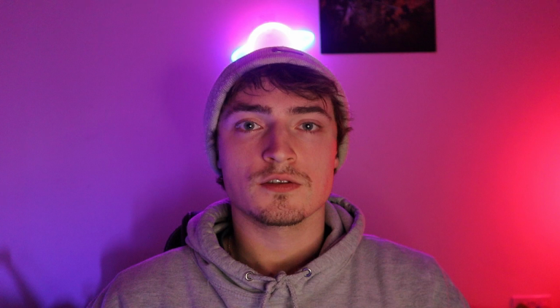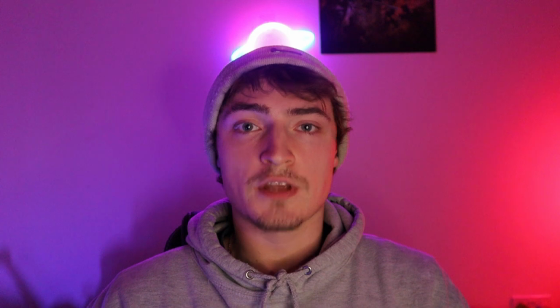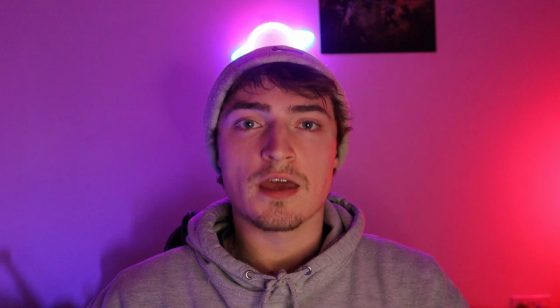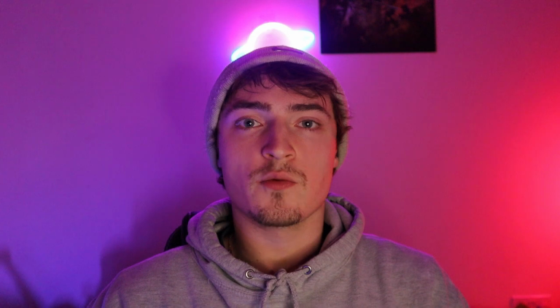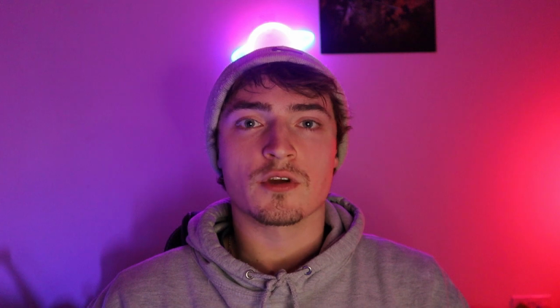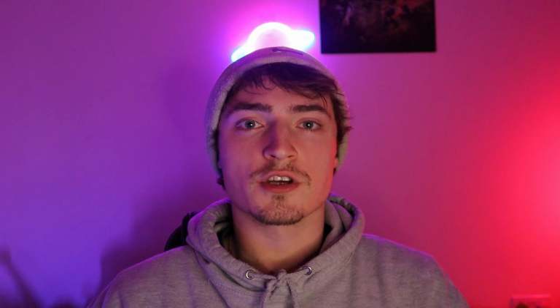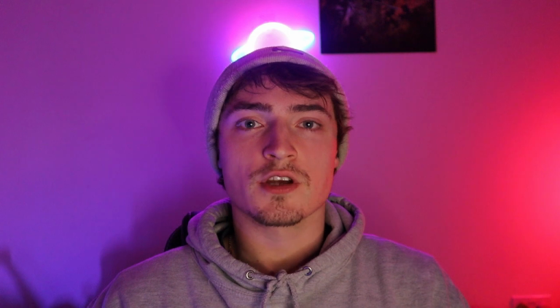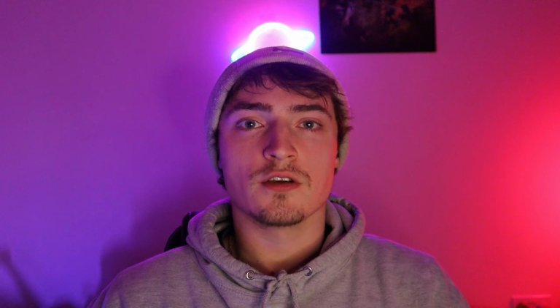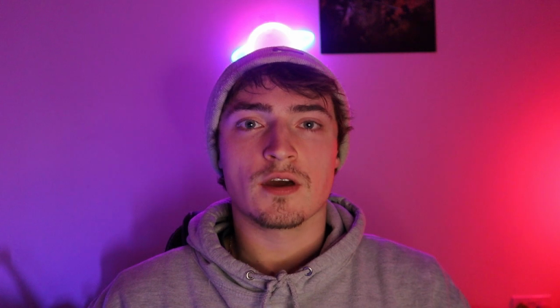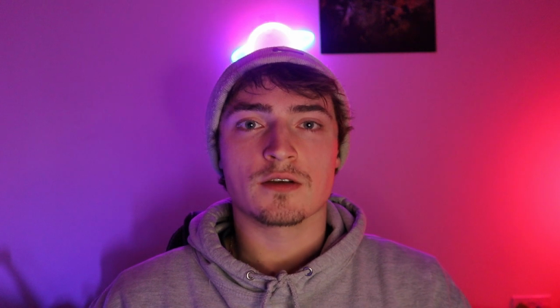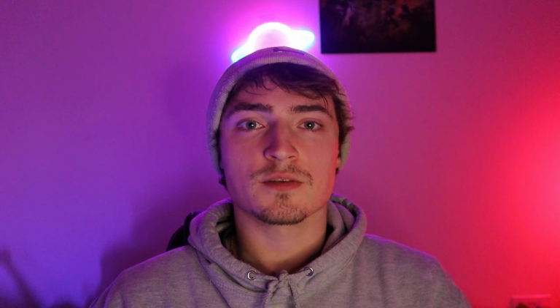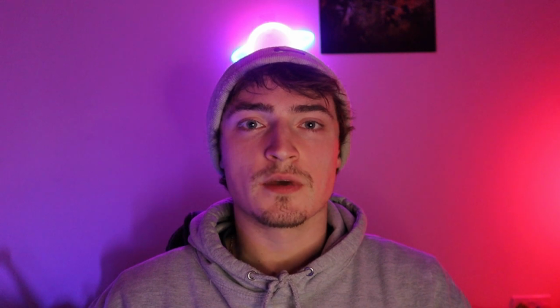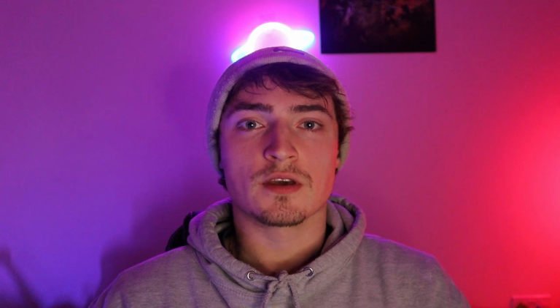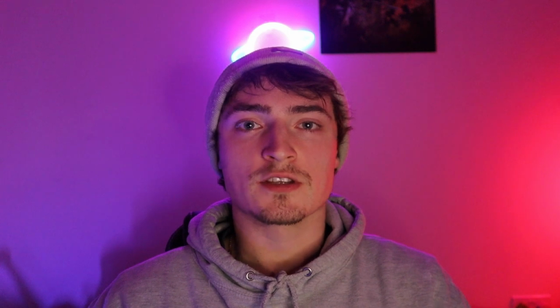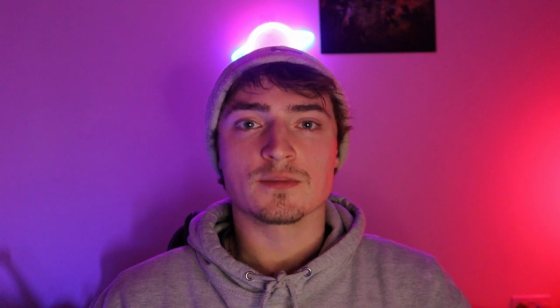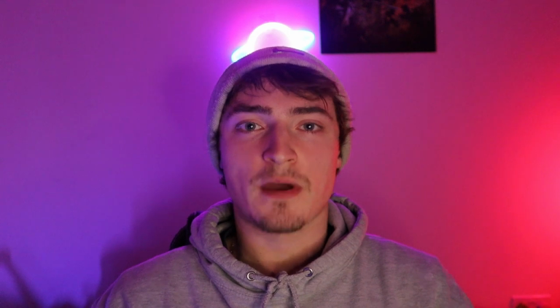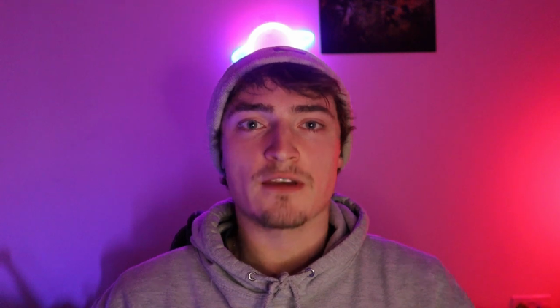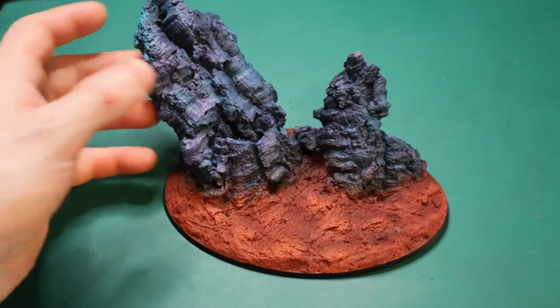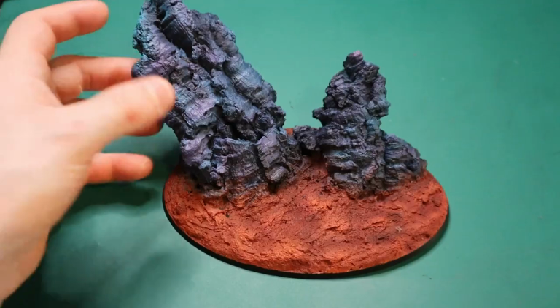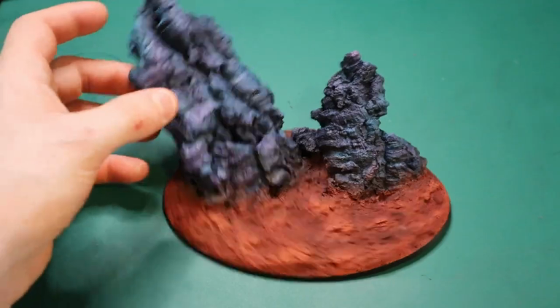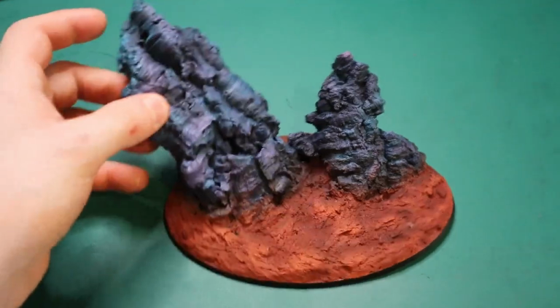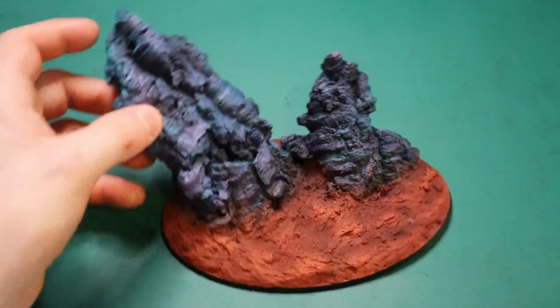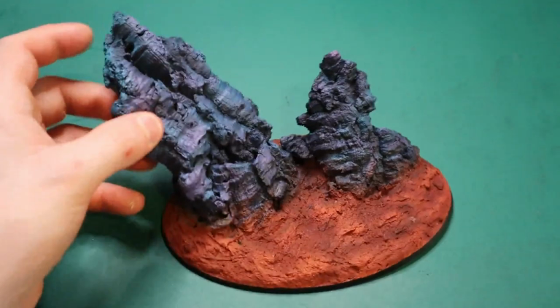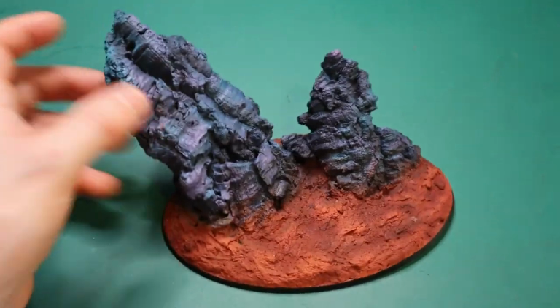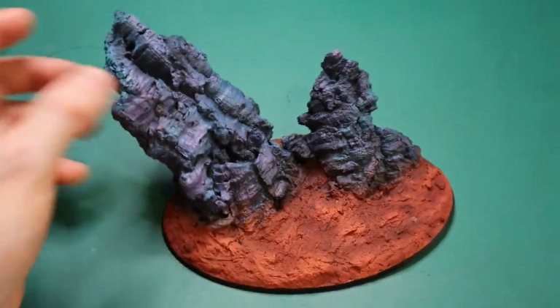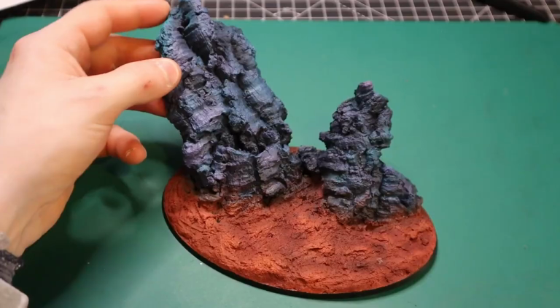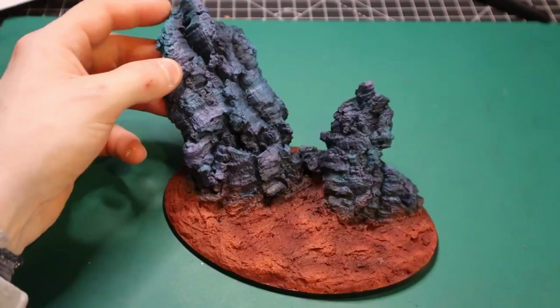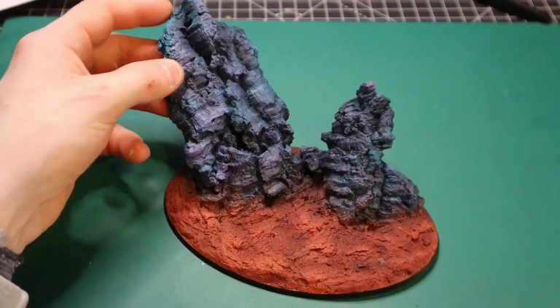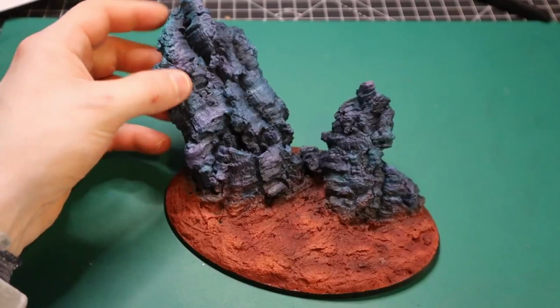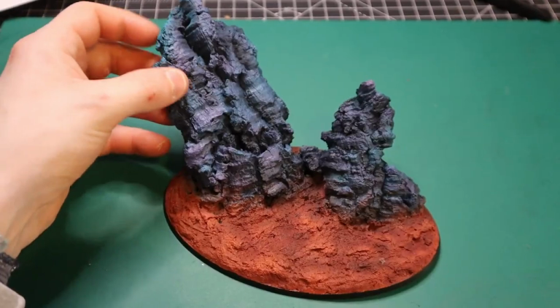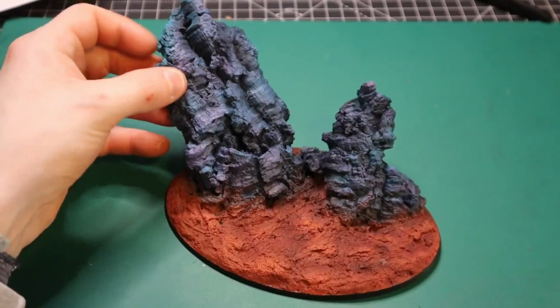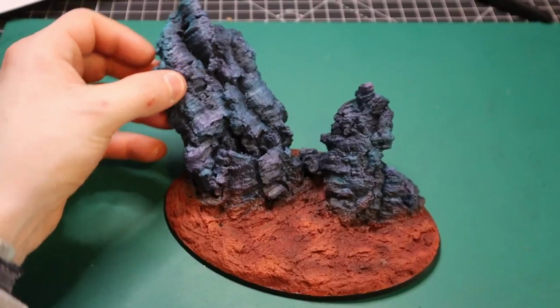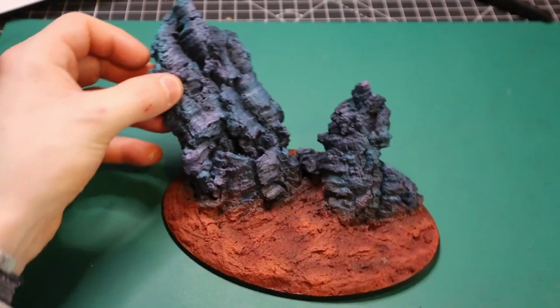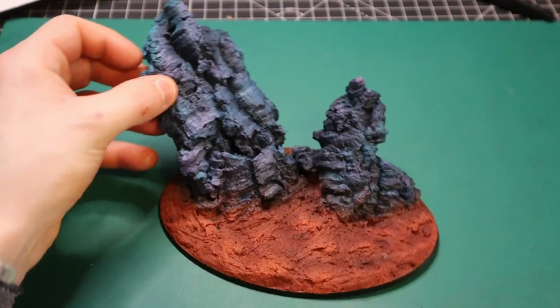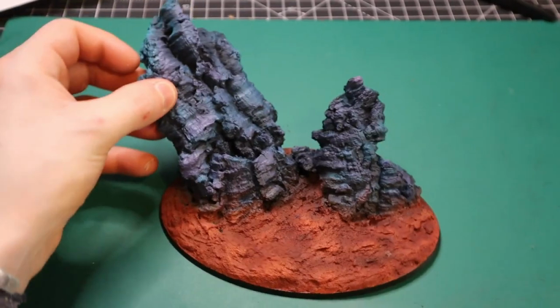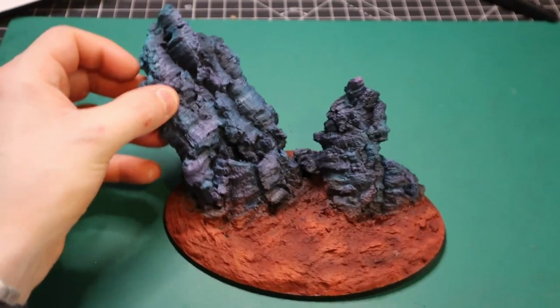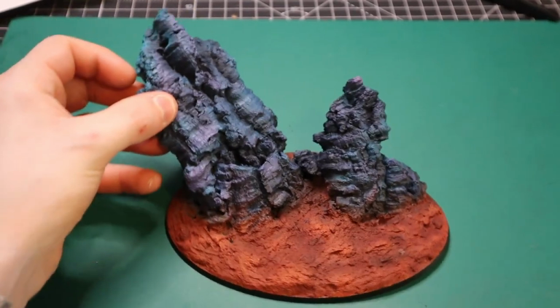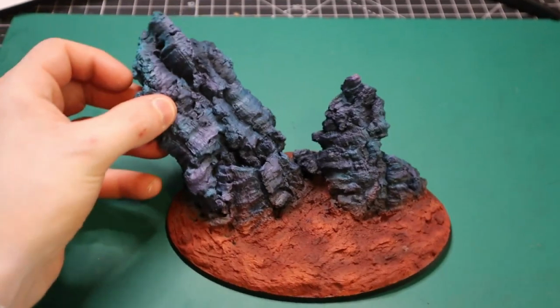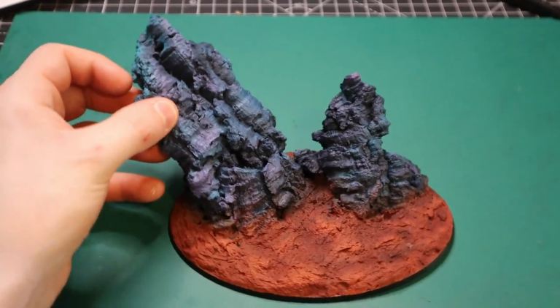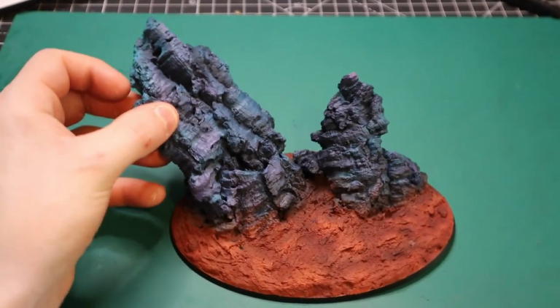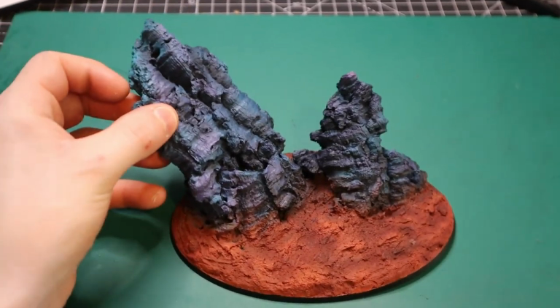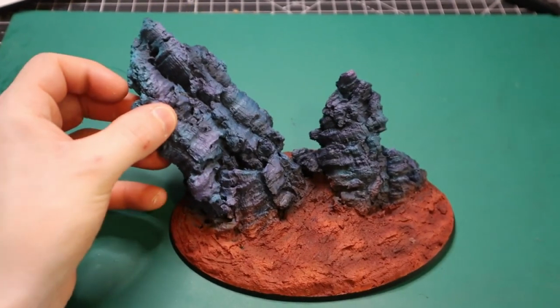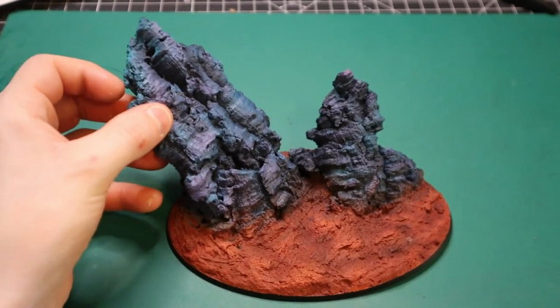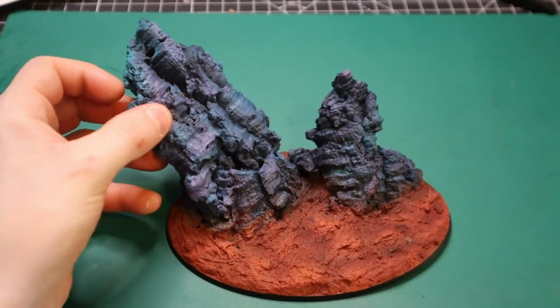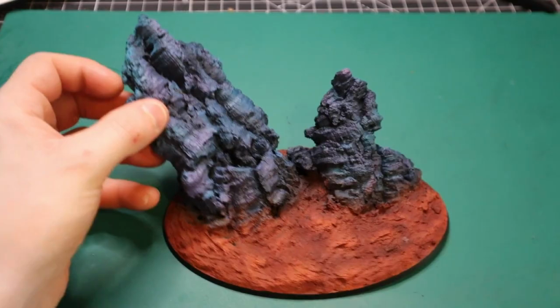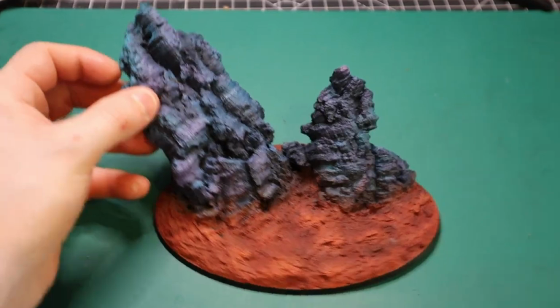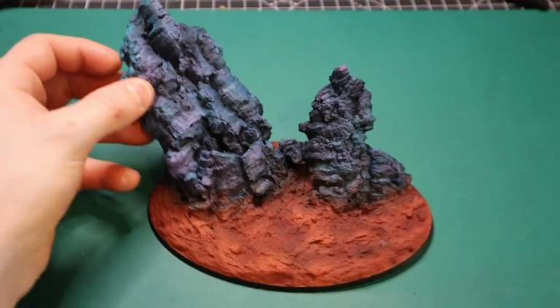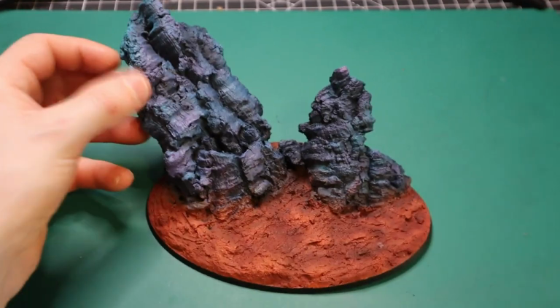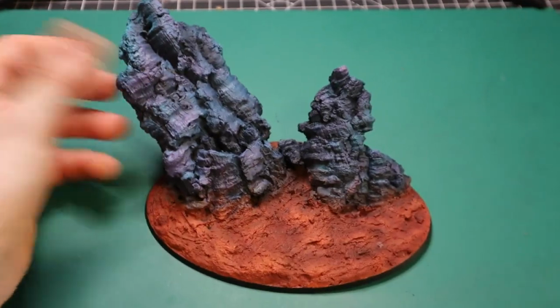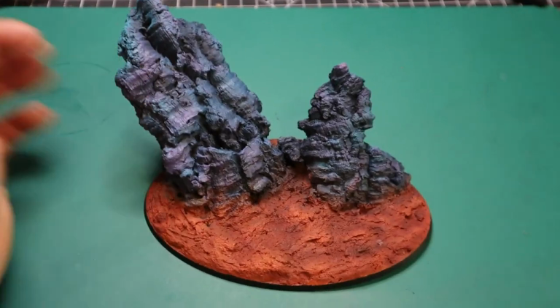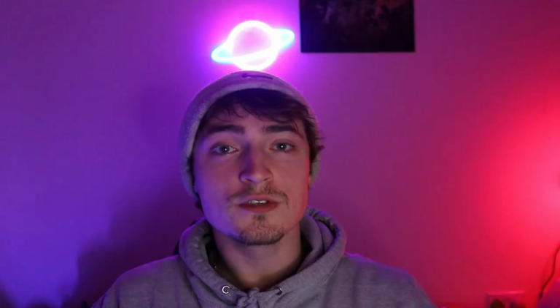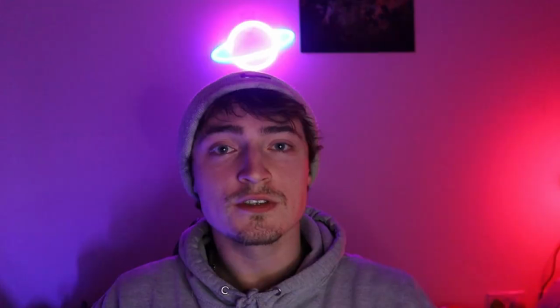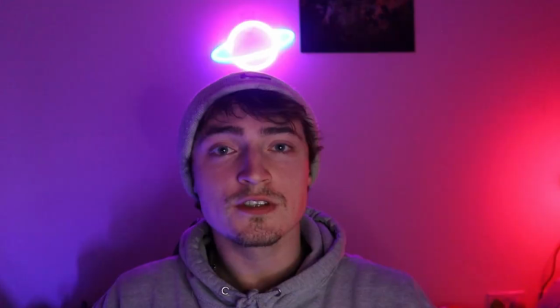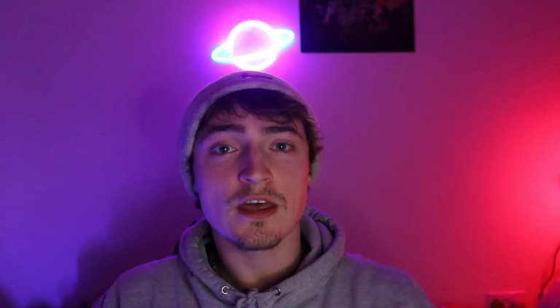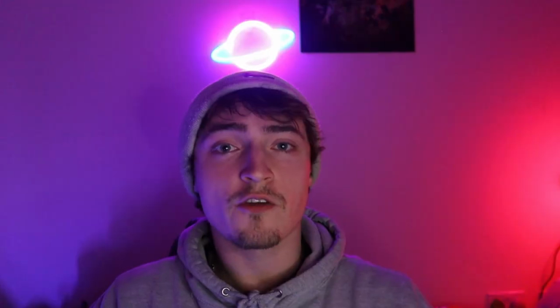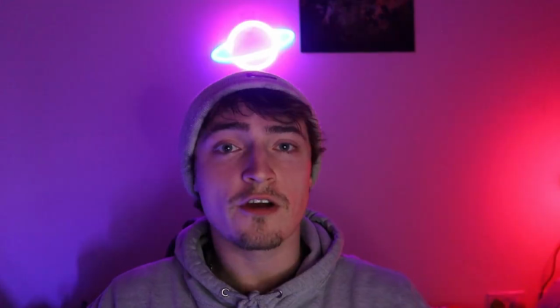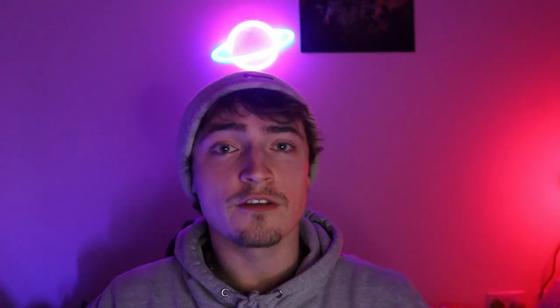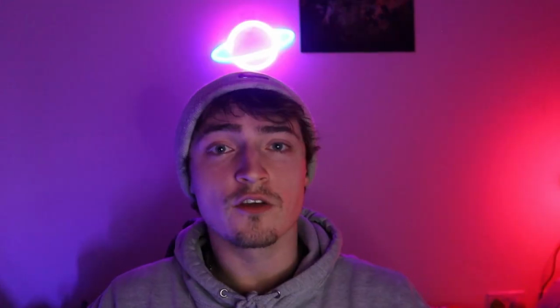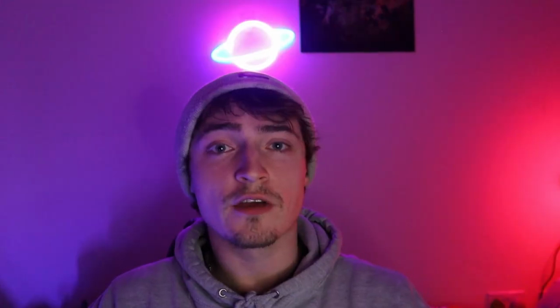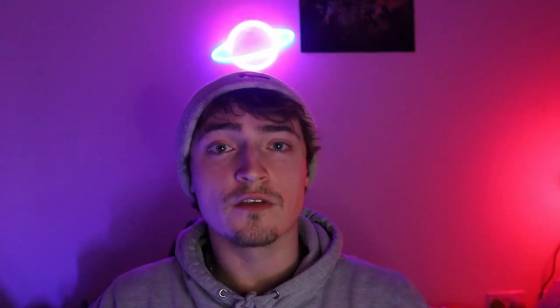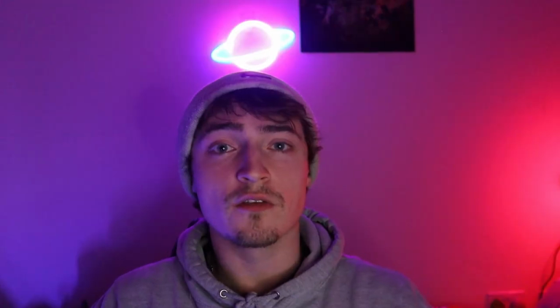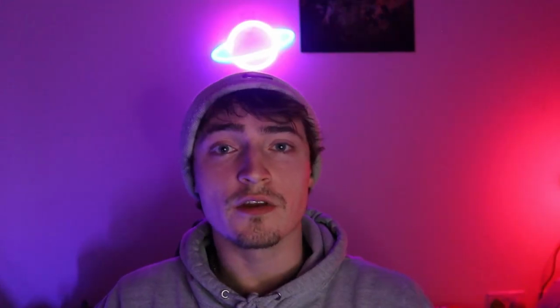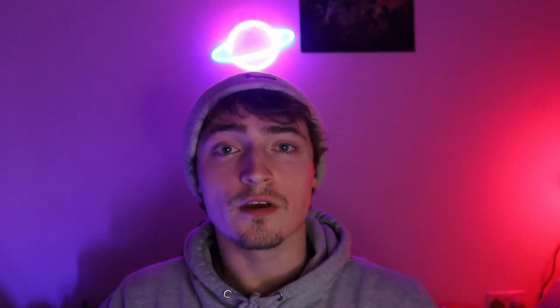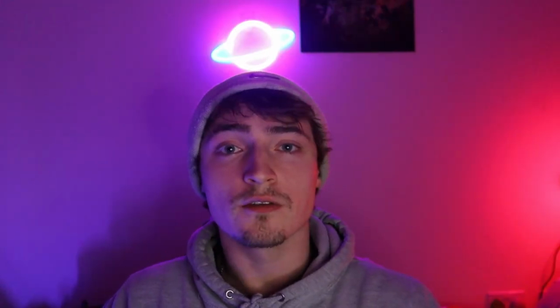Today we're going to show you how to make a space desert diorama, and if you want to win some free models, stay around till the end of the video.